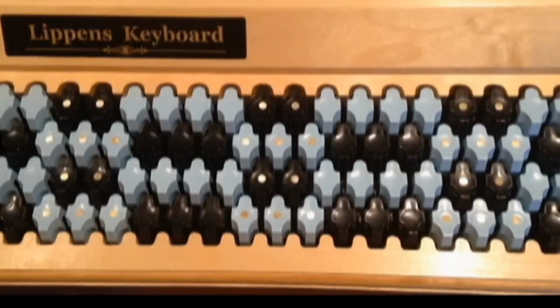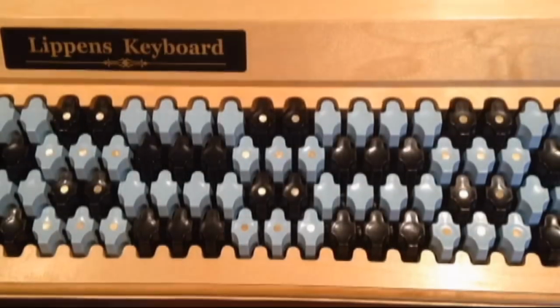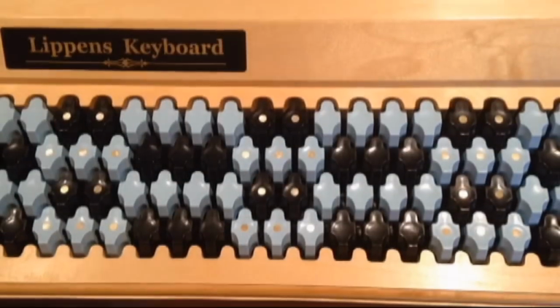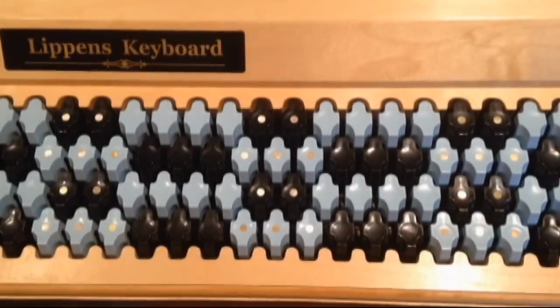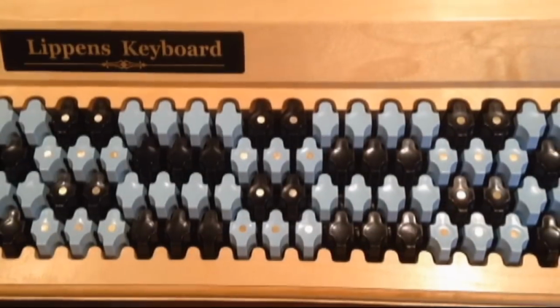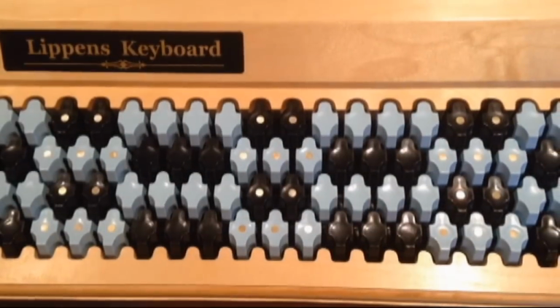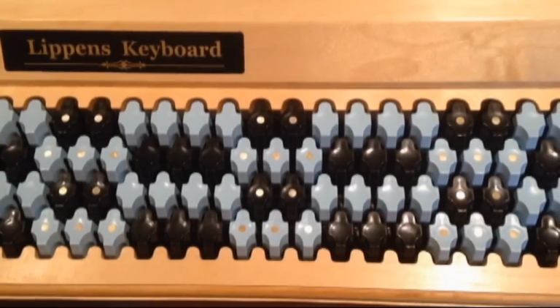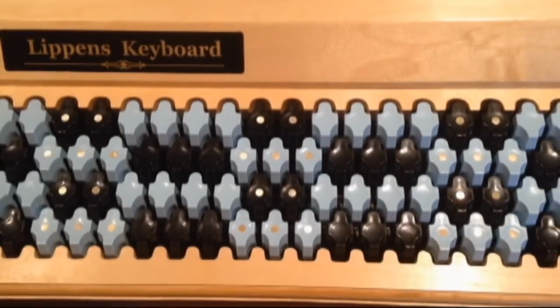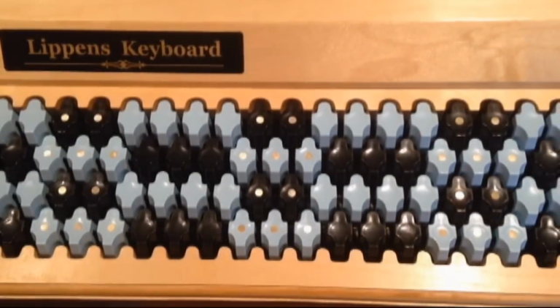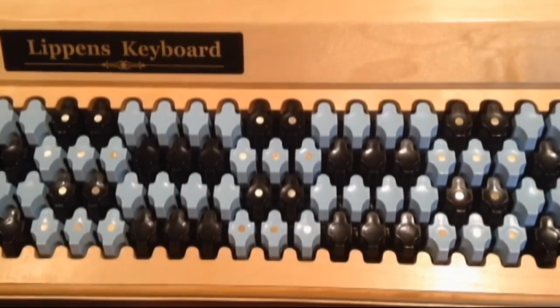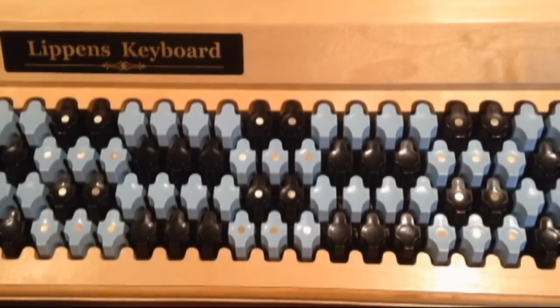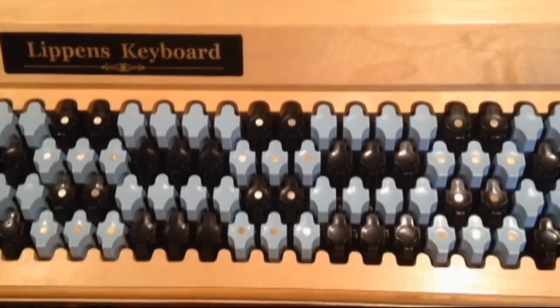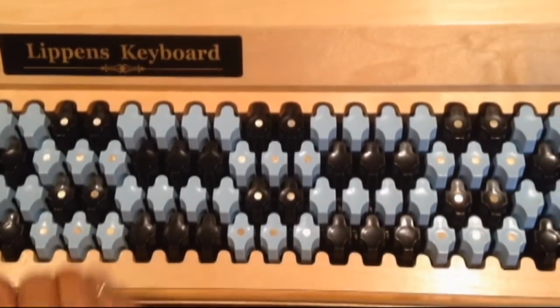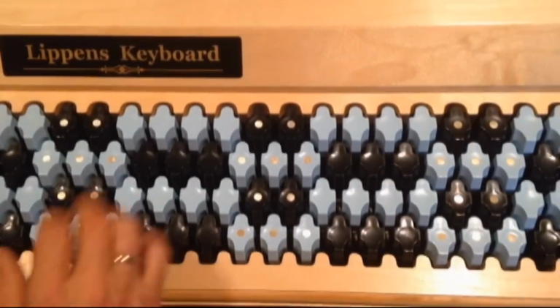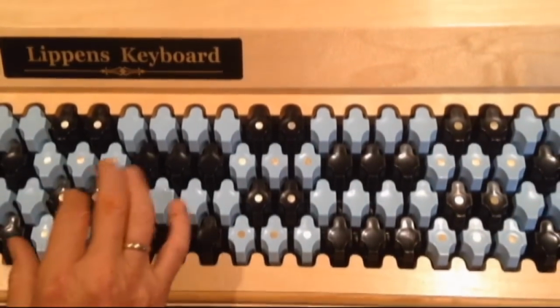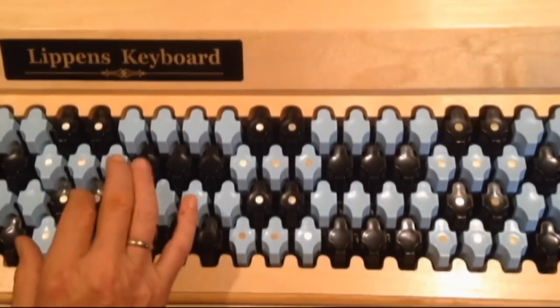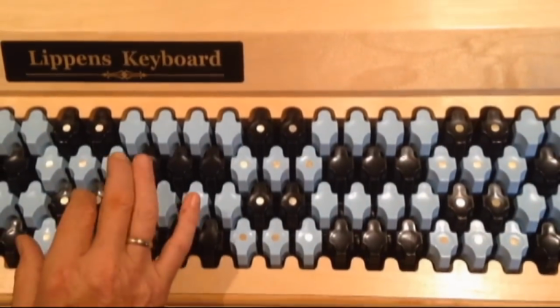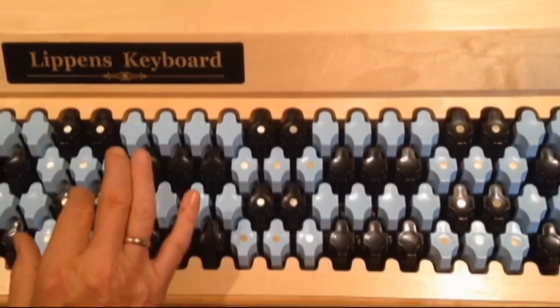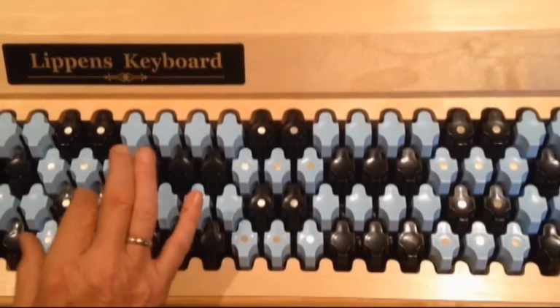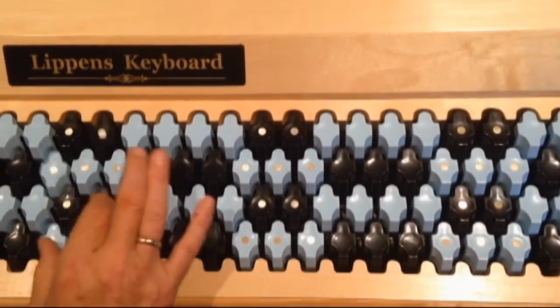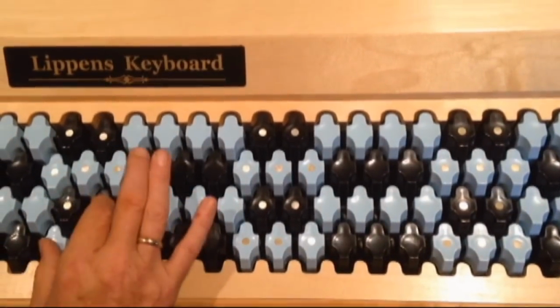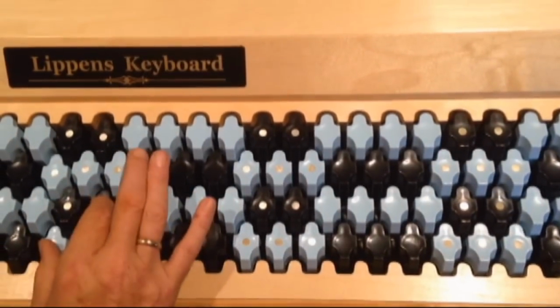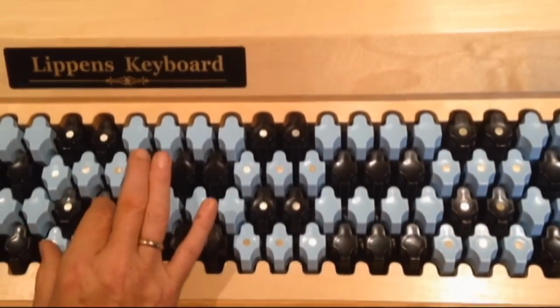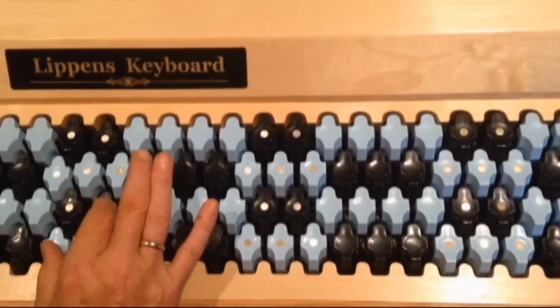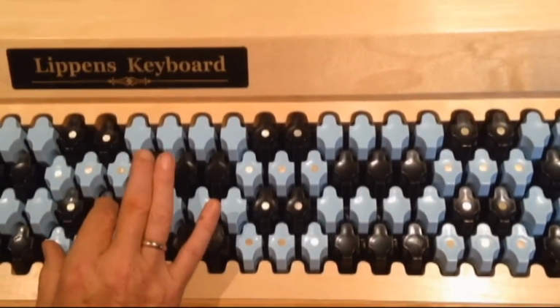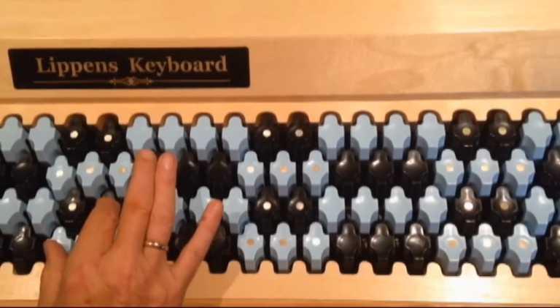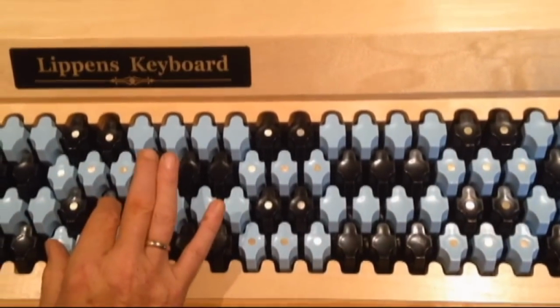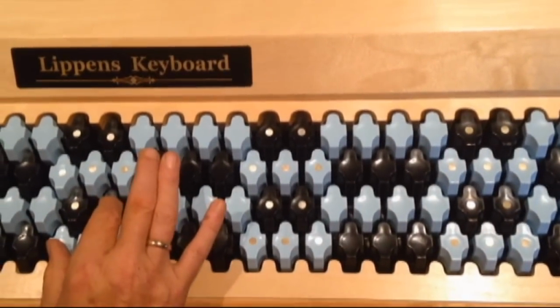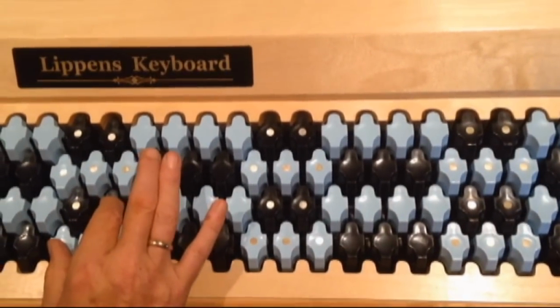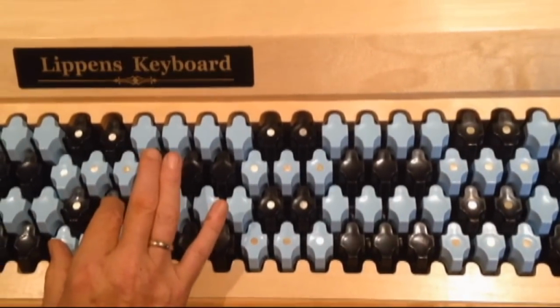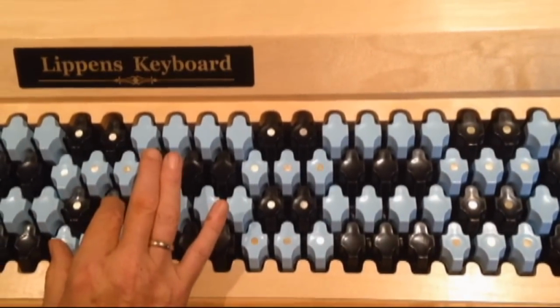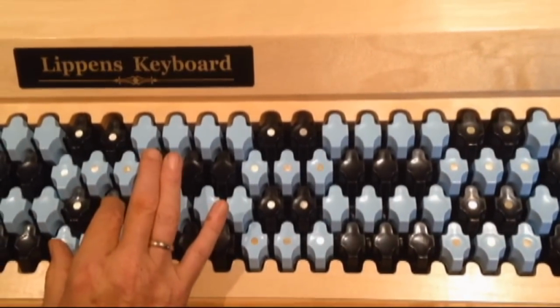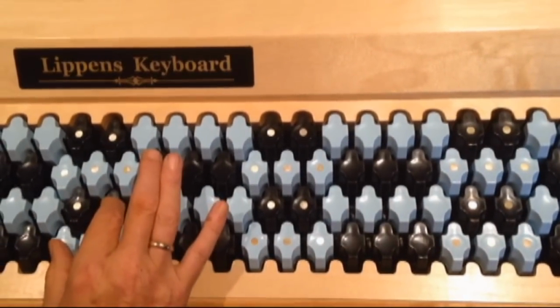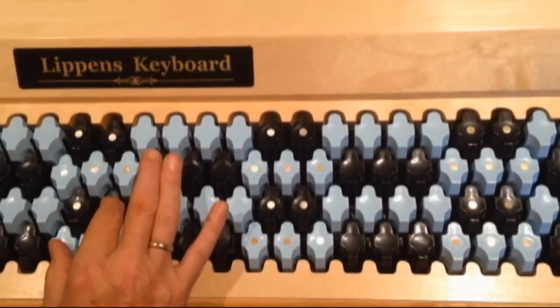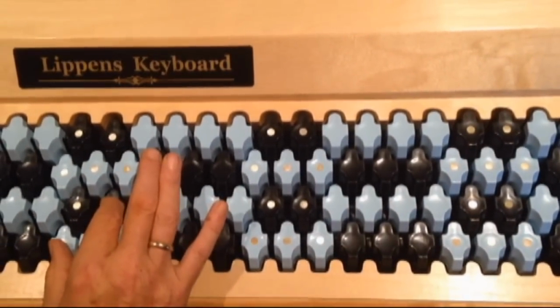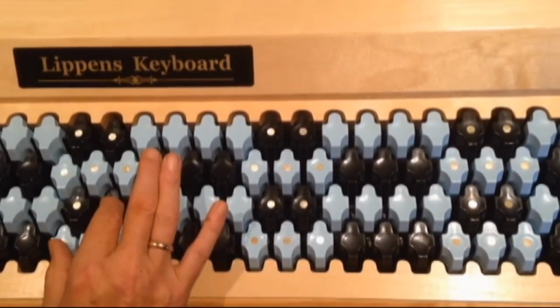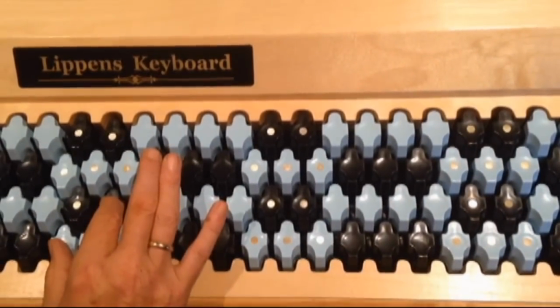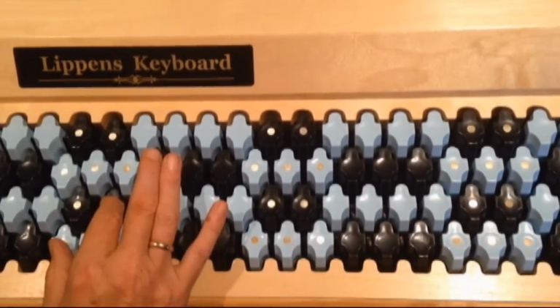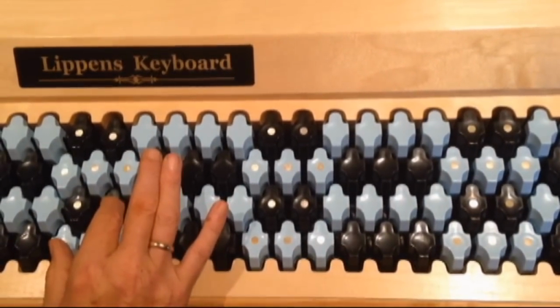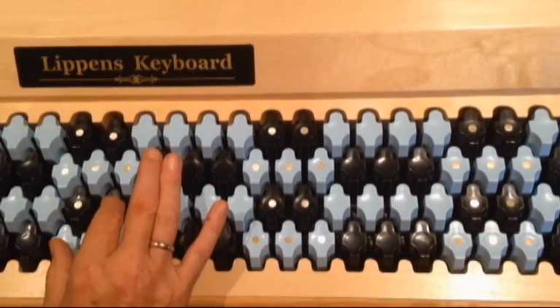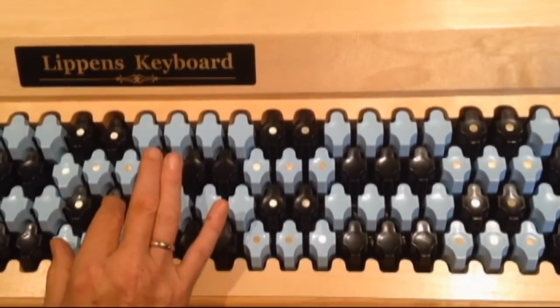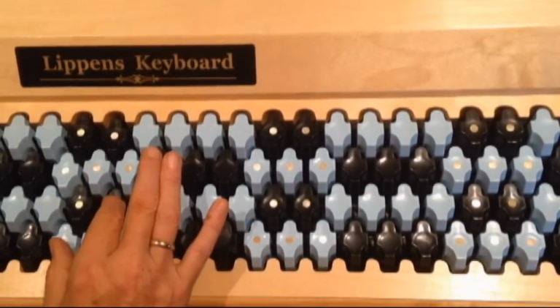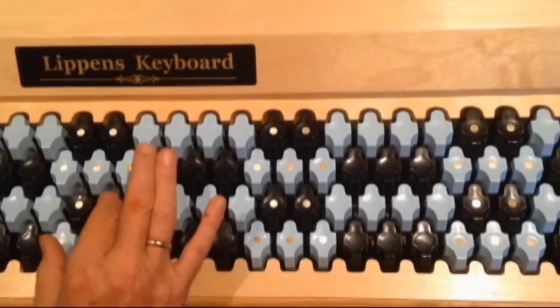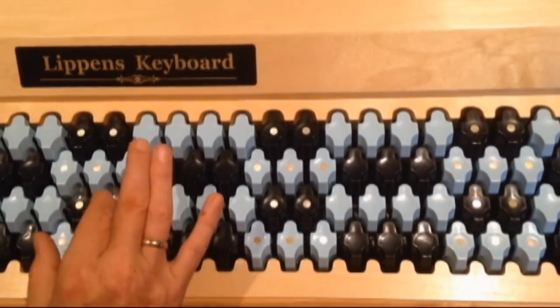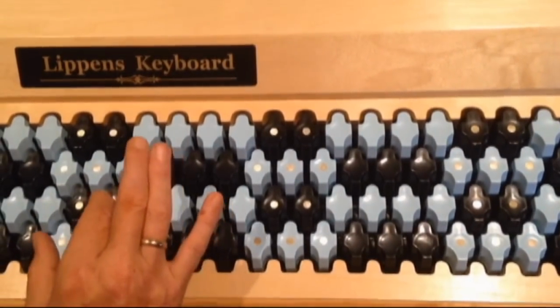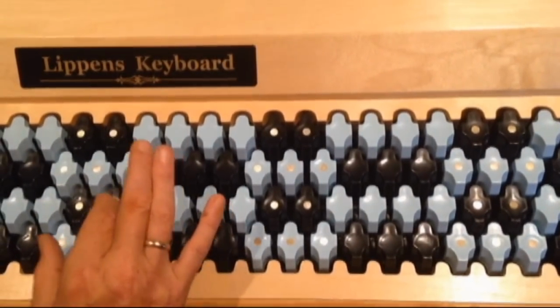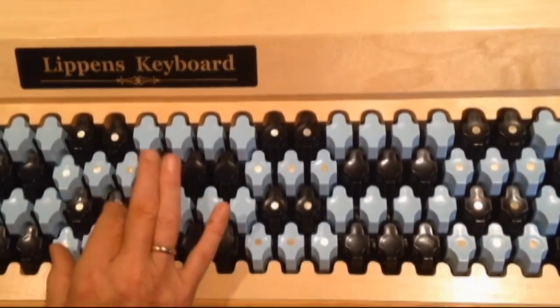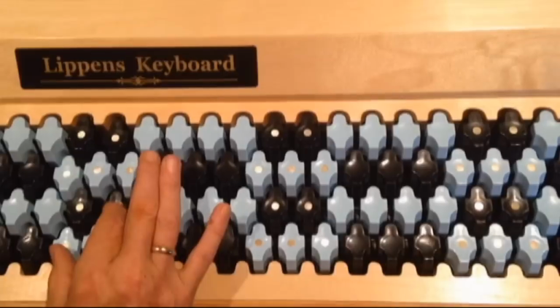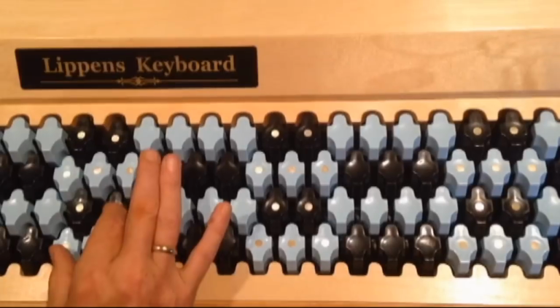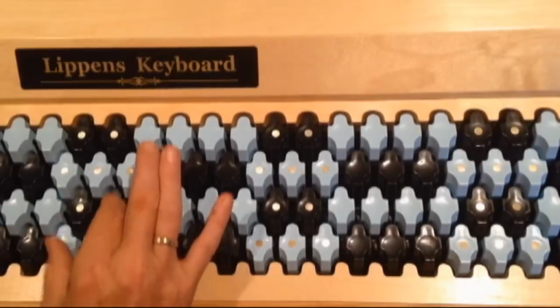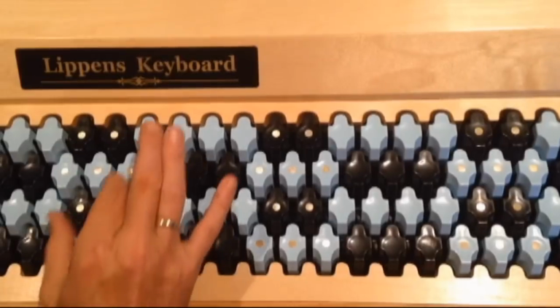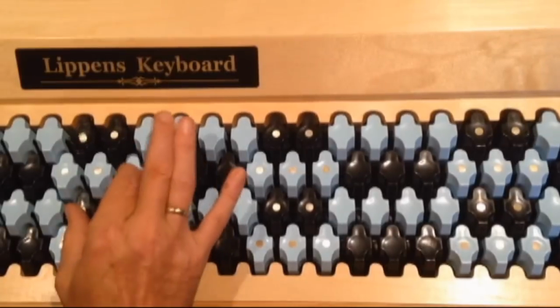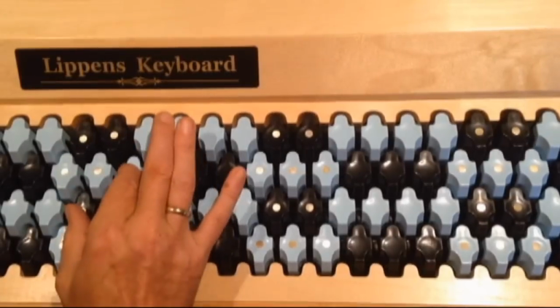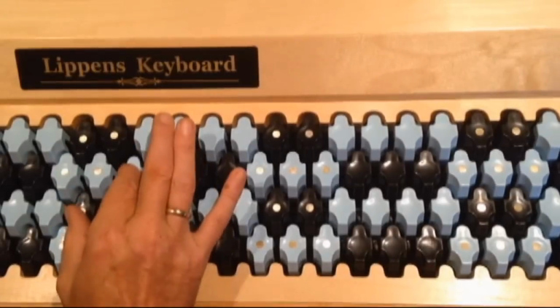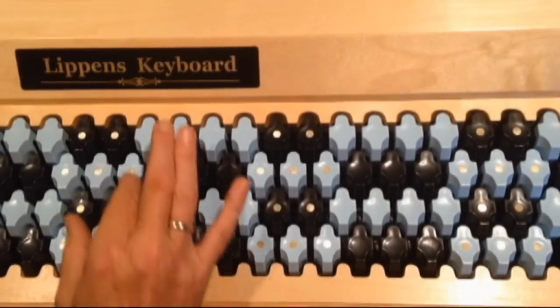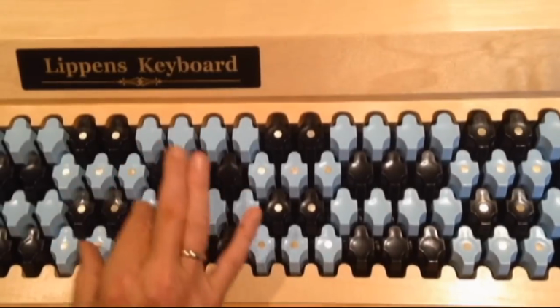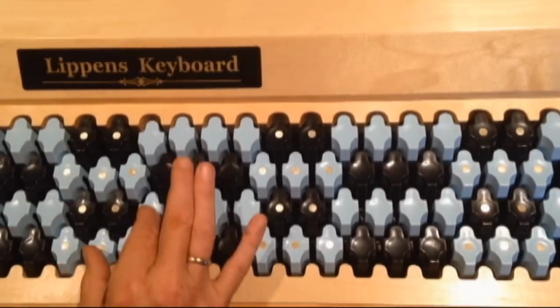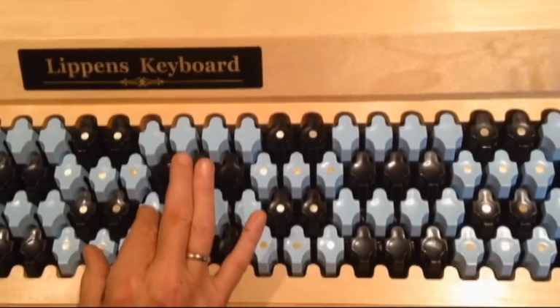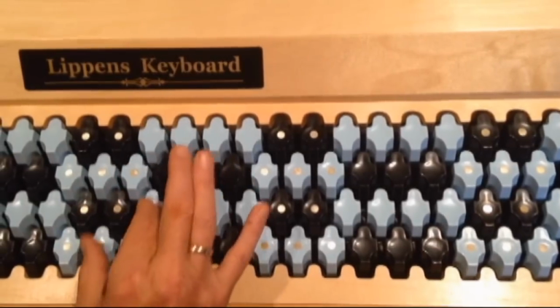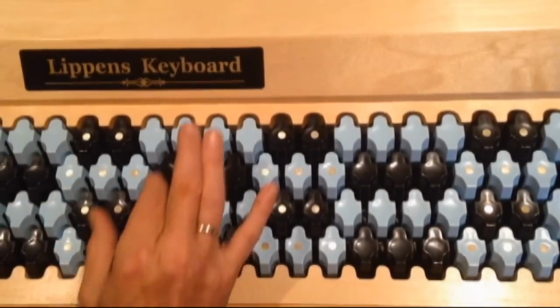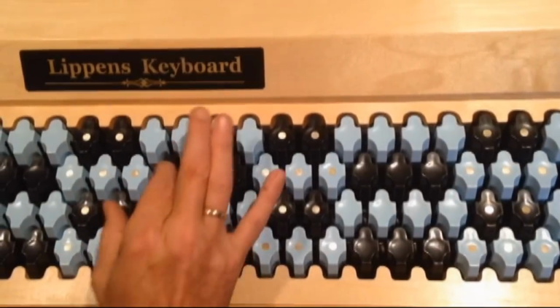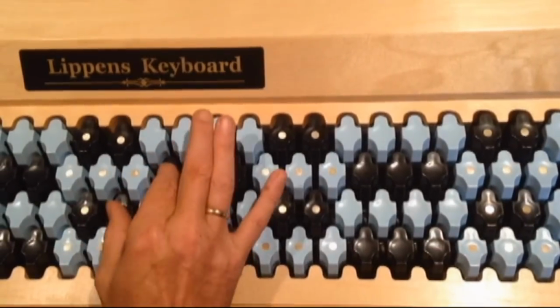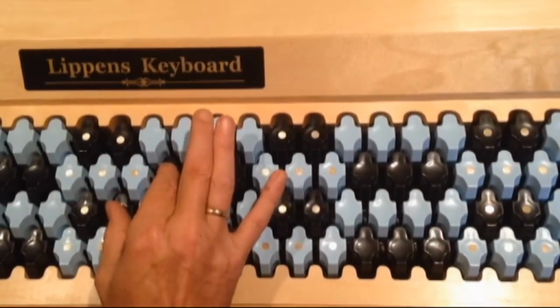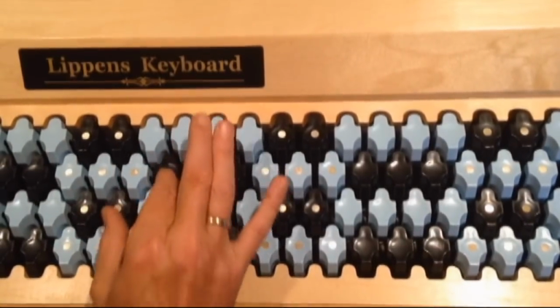An interval such as this minor third will always look the same, regardless of where it is played on the keyboard.